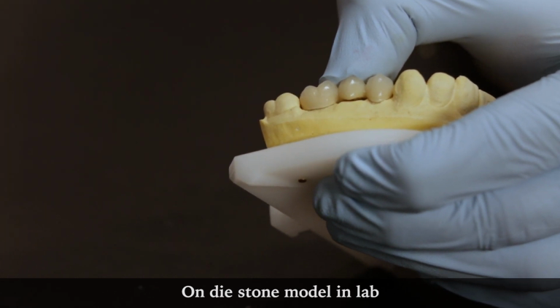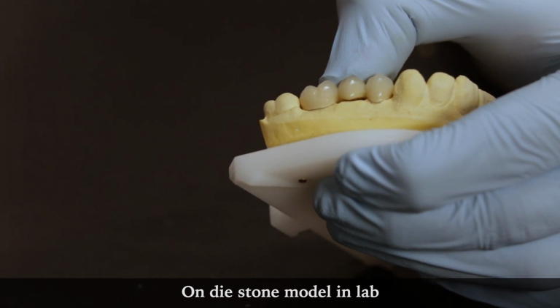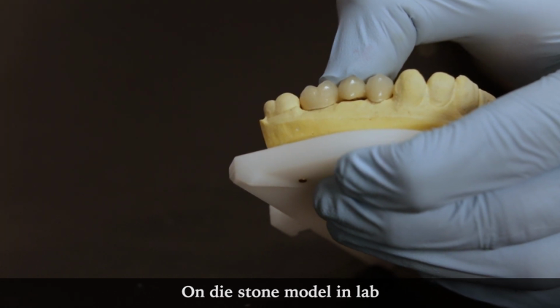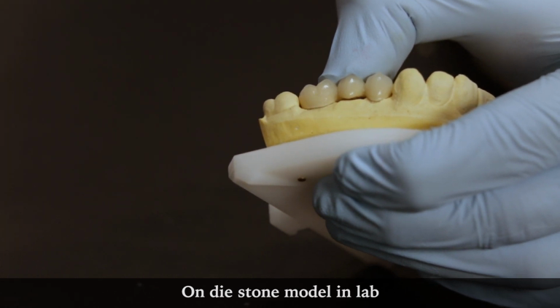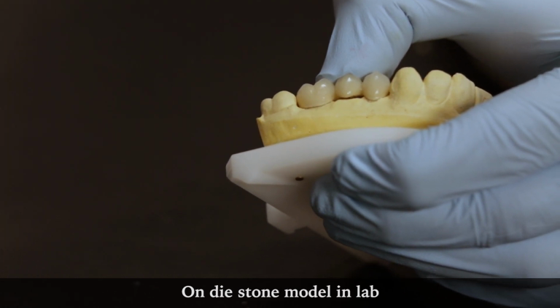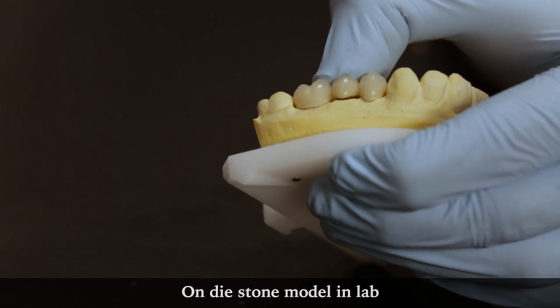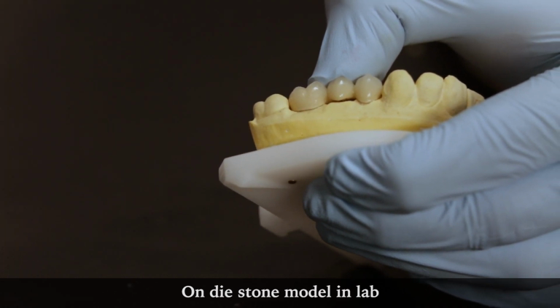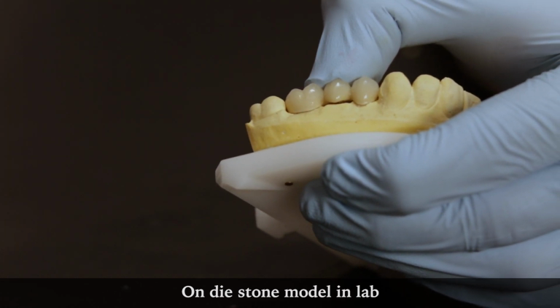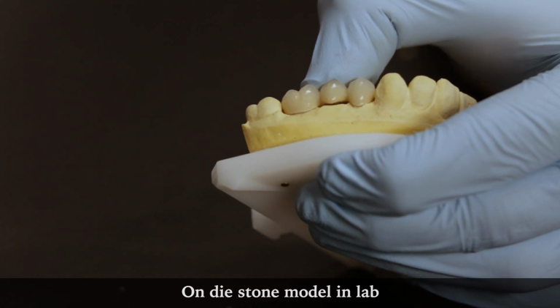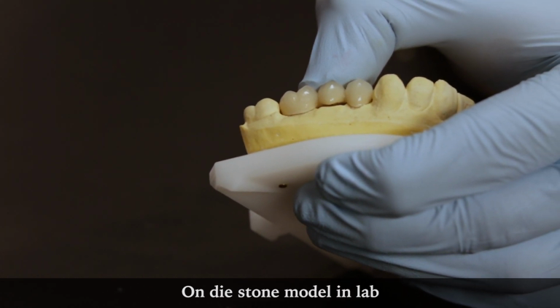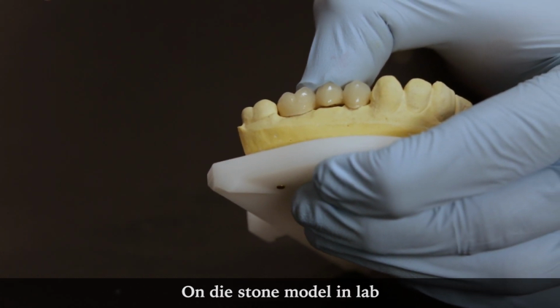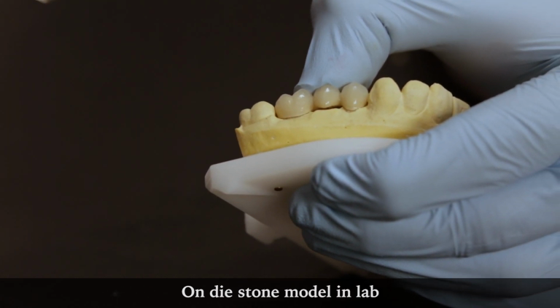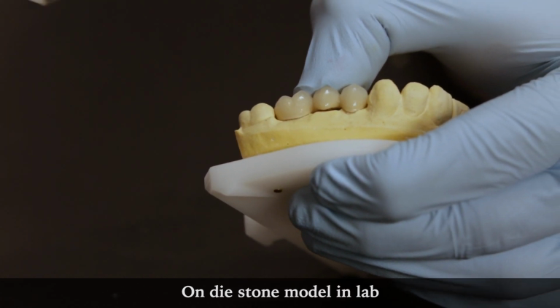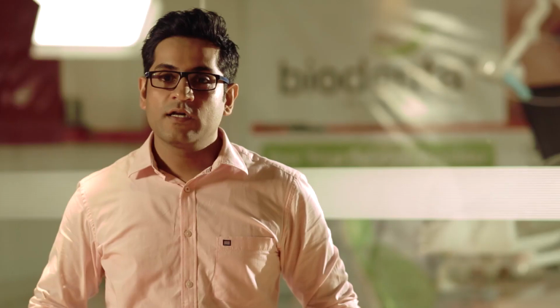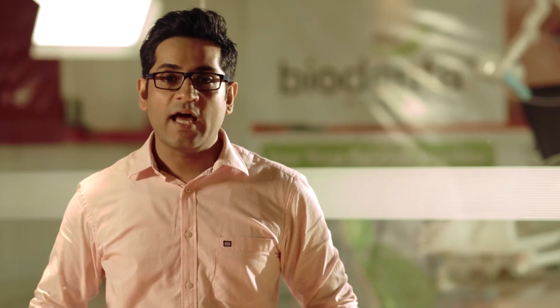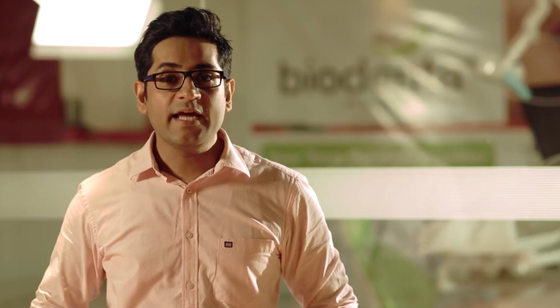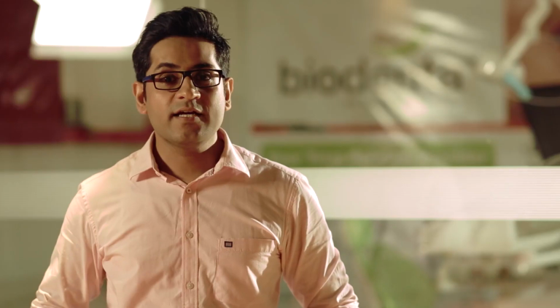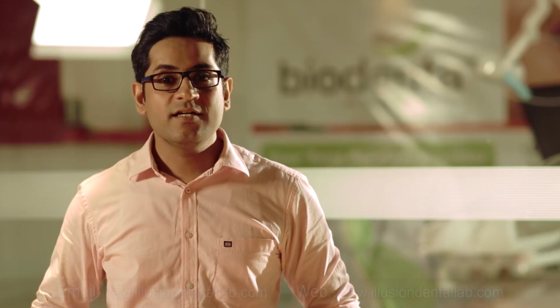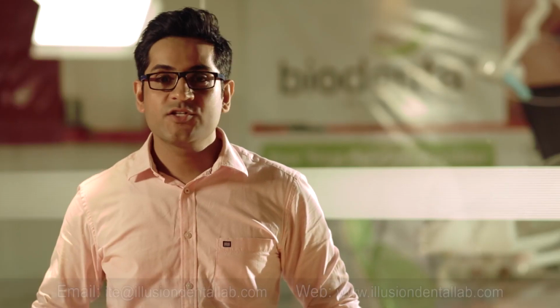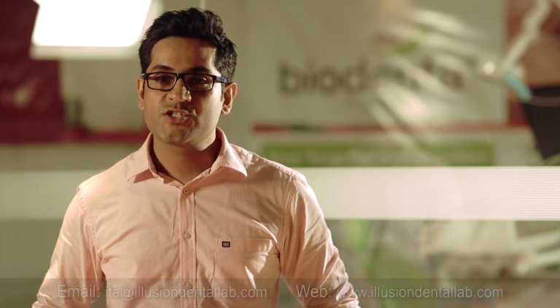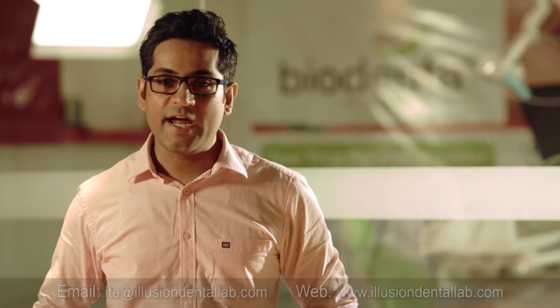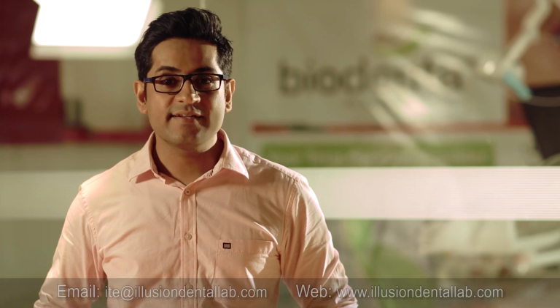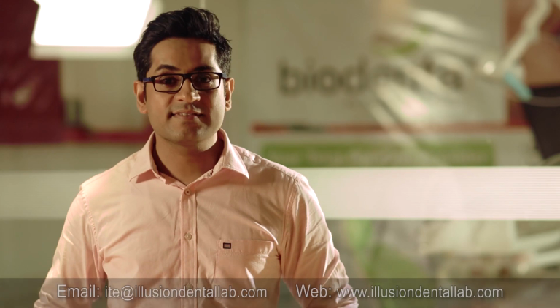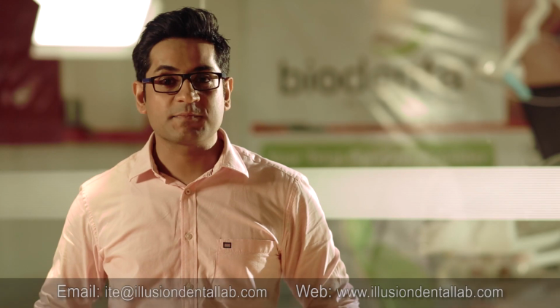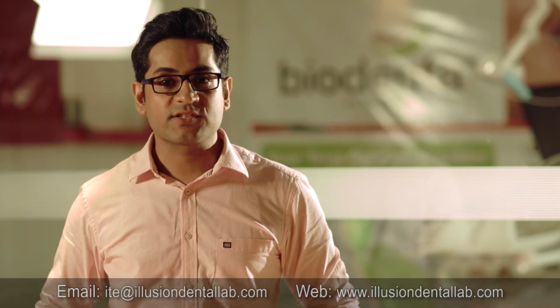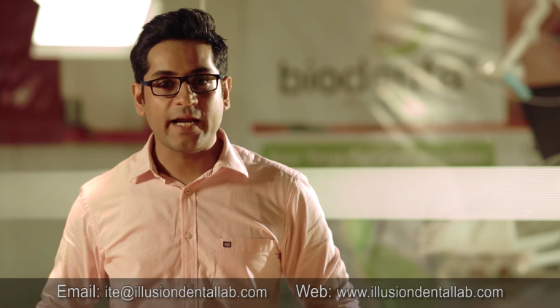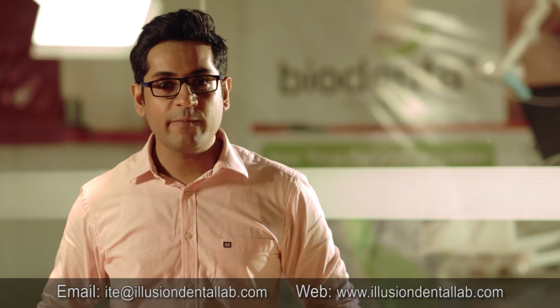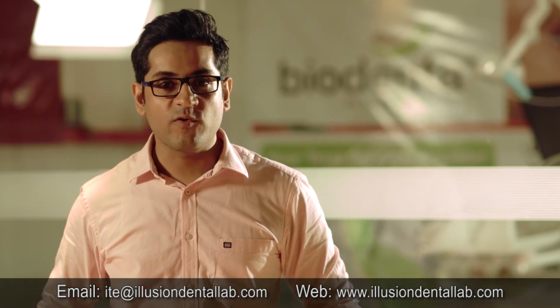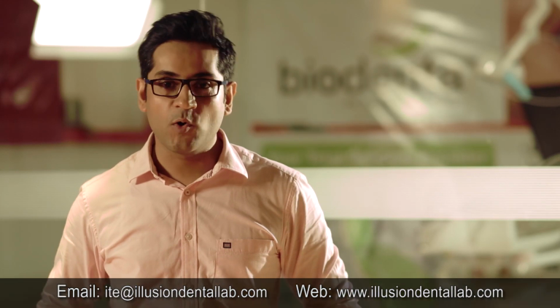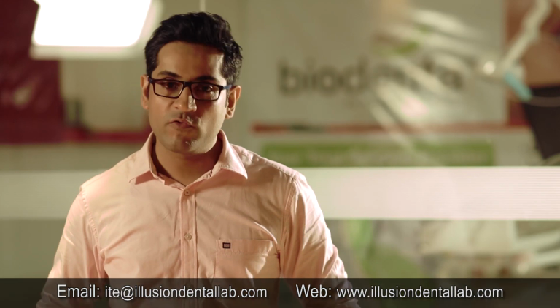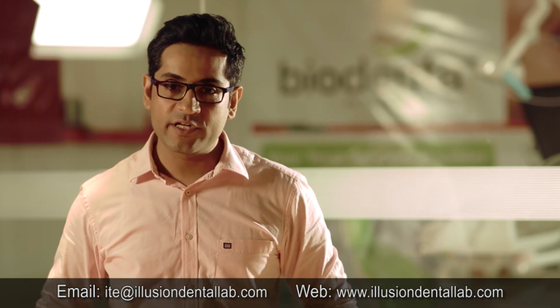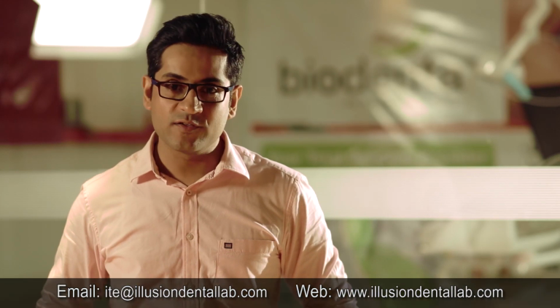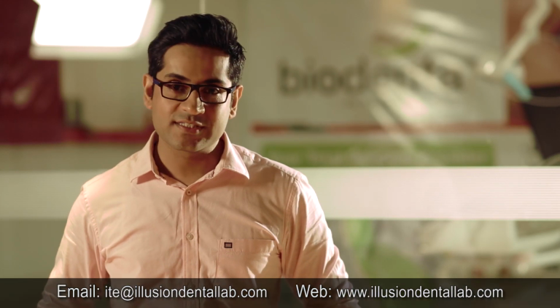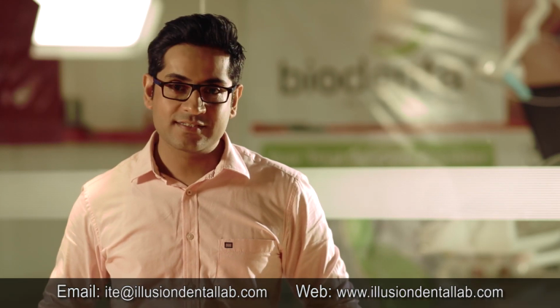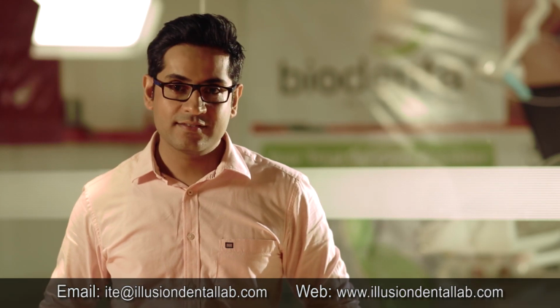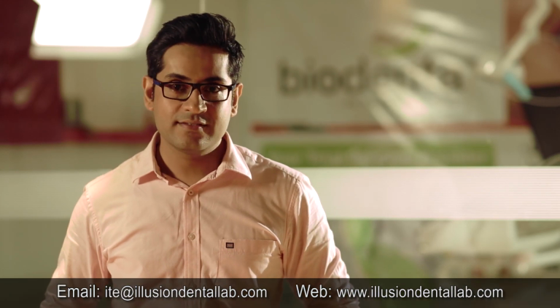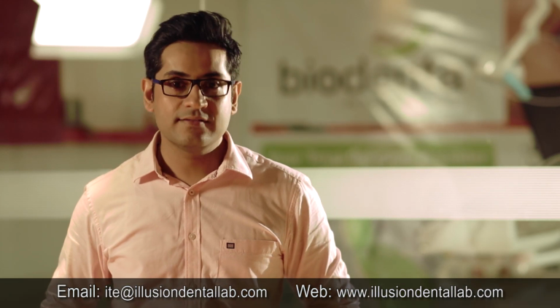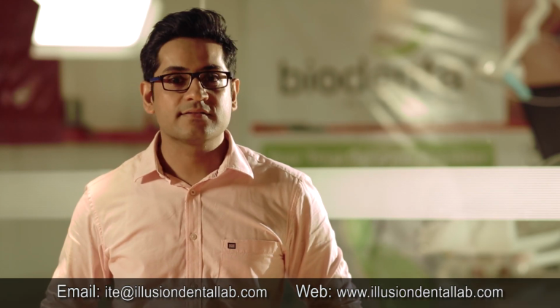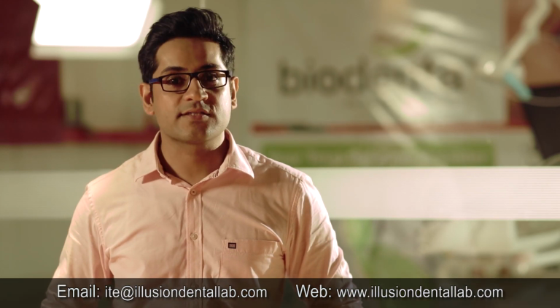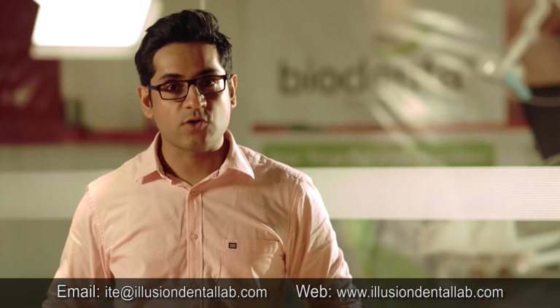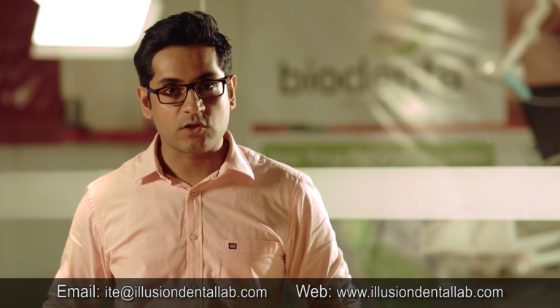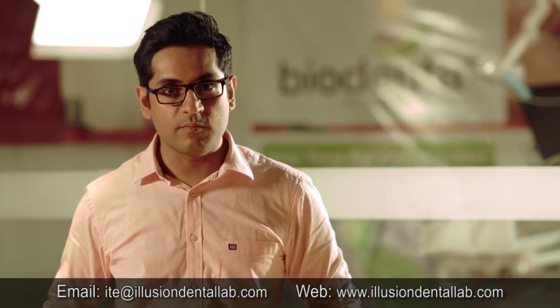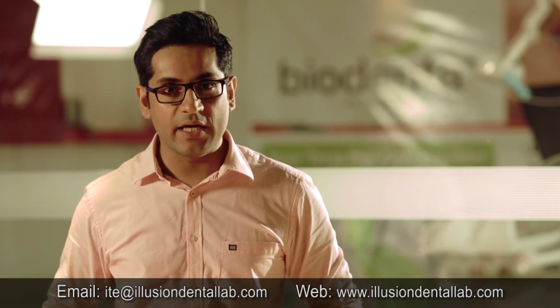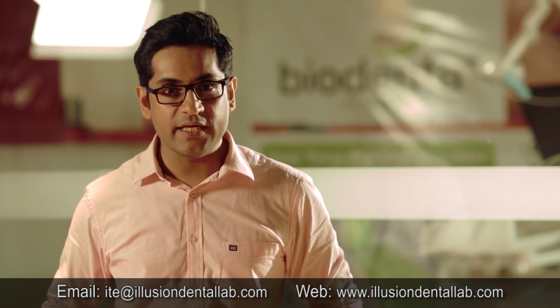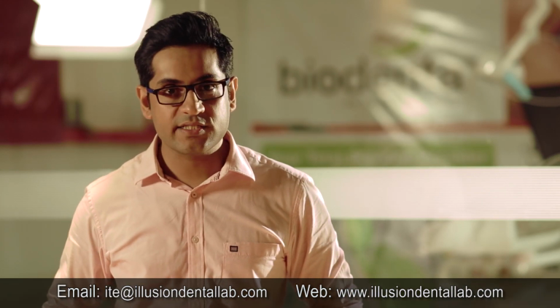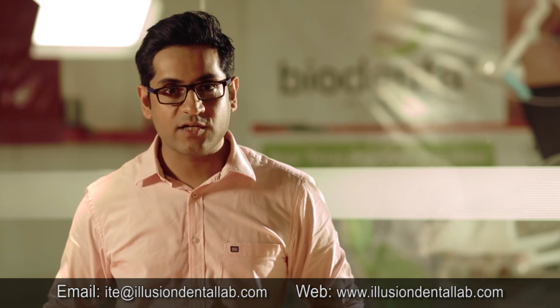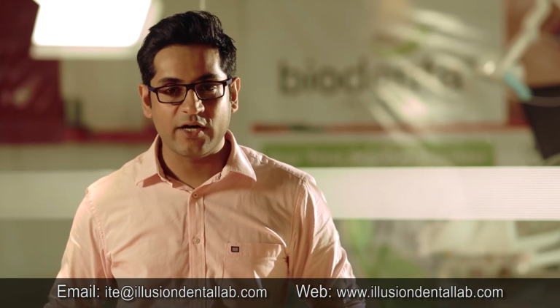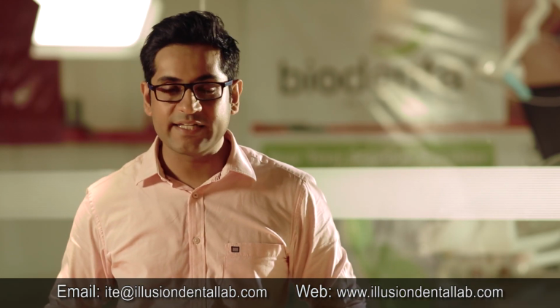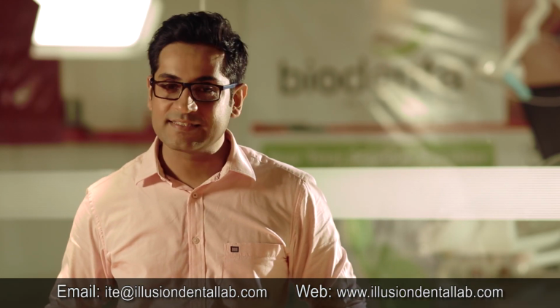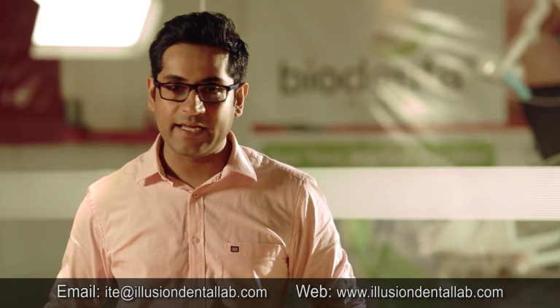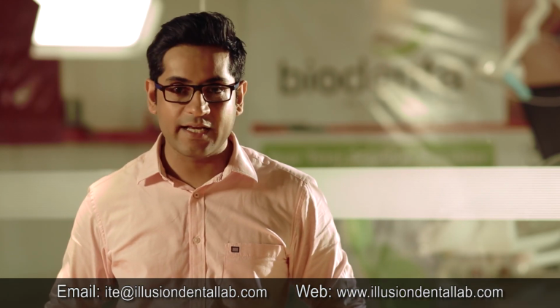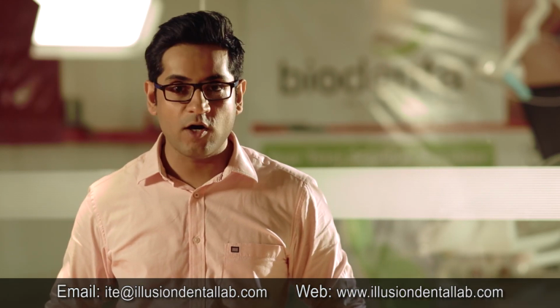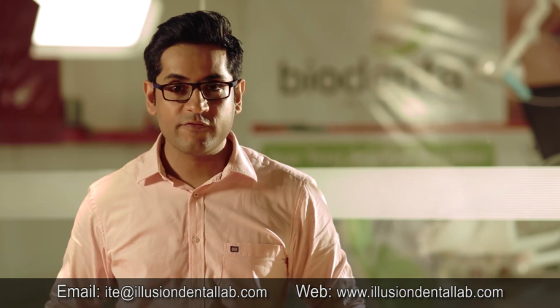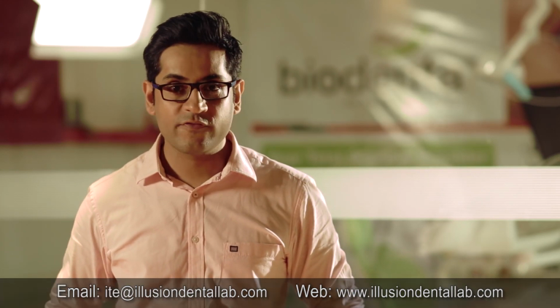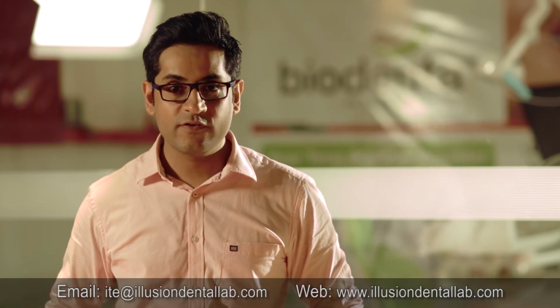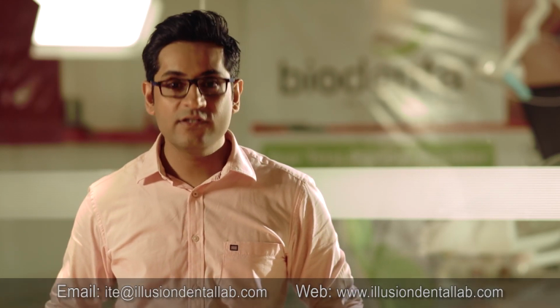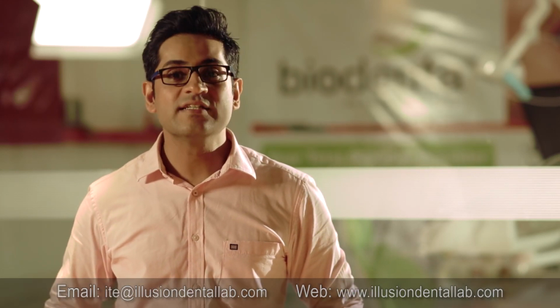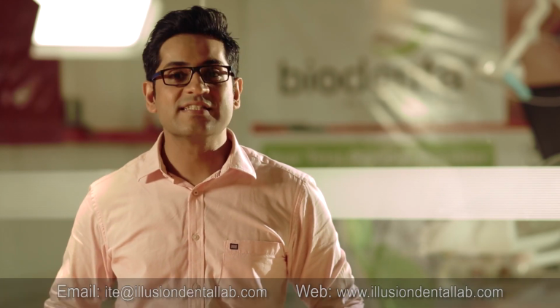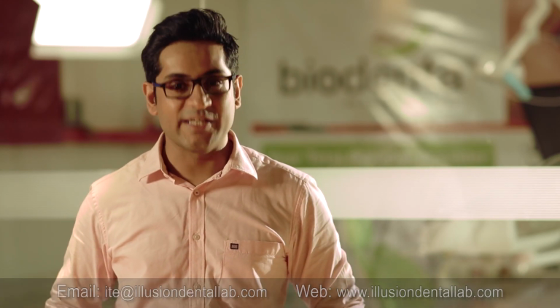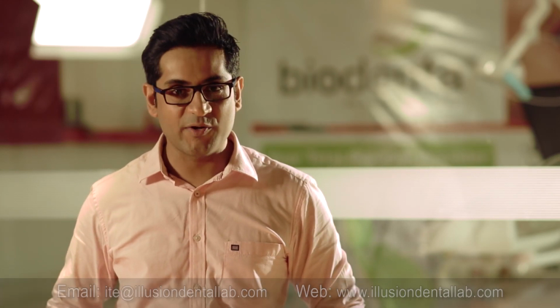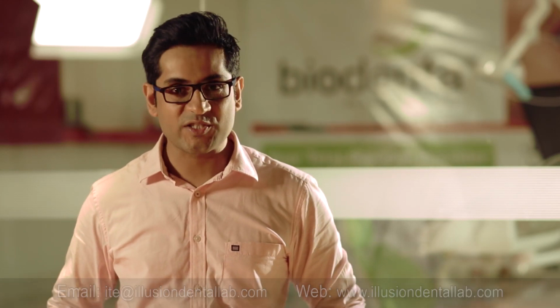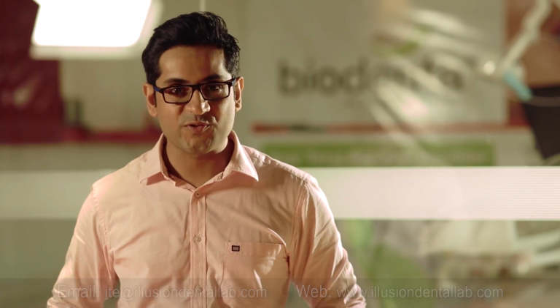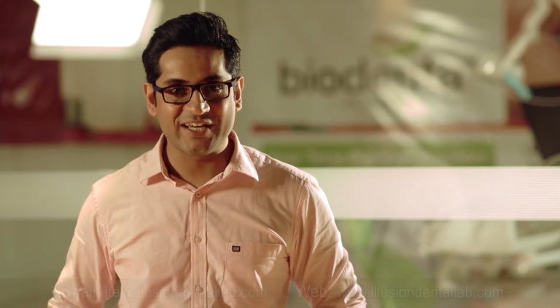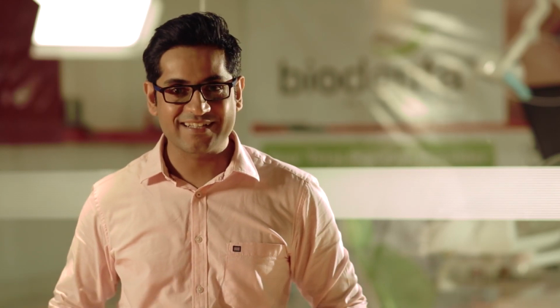Like, share, and subscribe for more videos. This is Dr. Mahesh Jagwani signing off — see you next week.